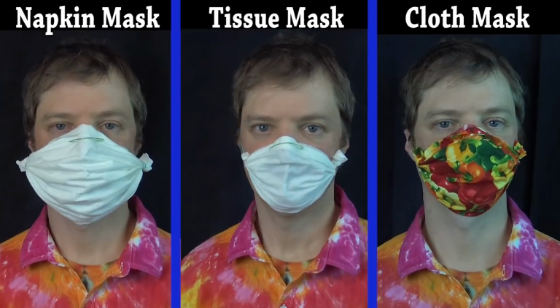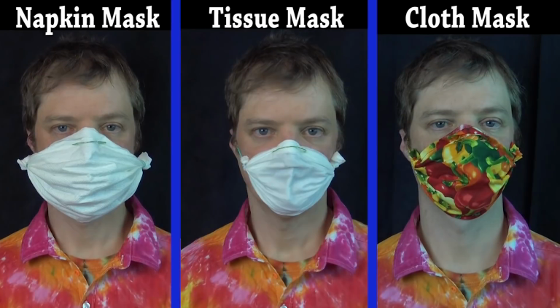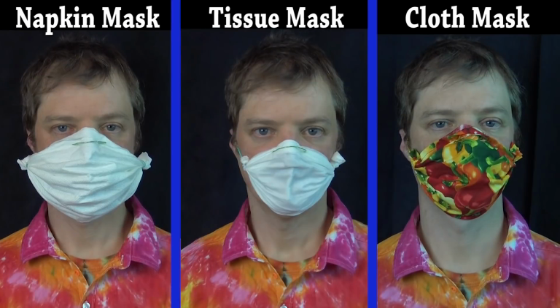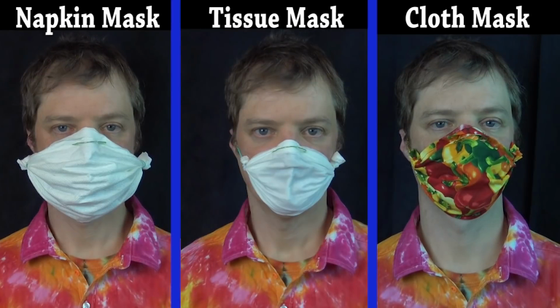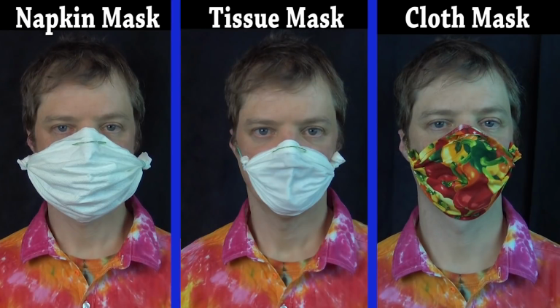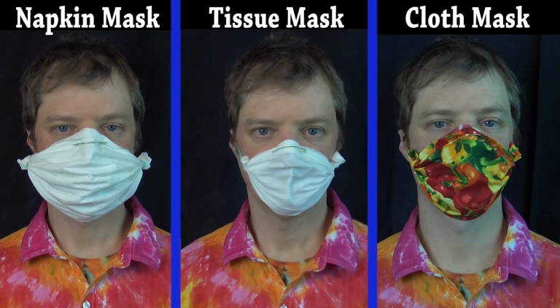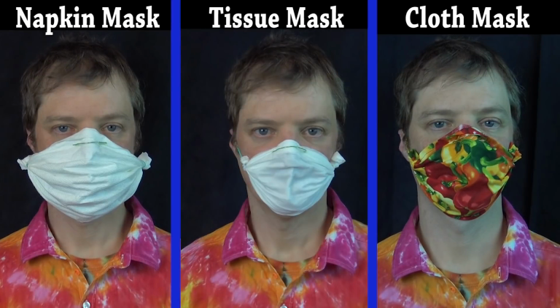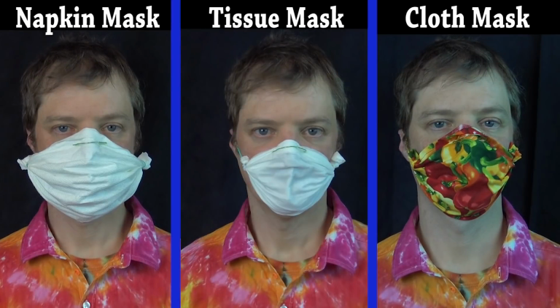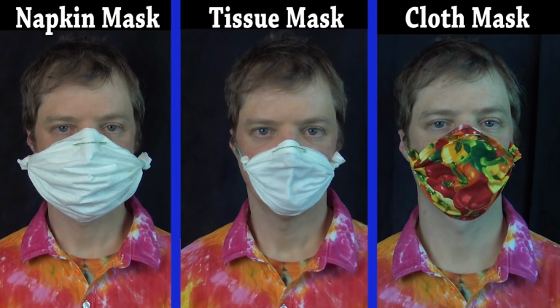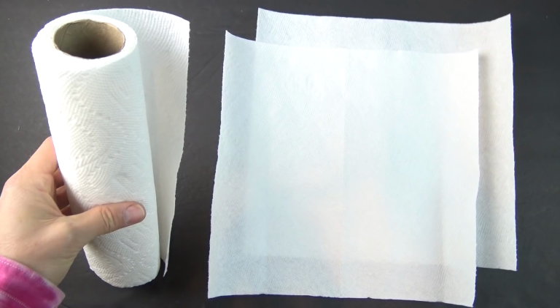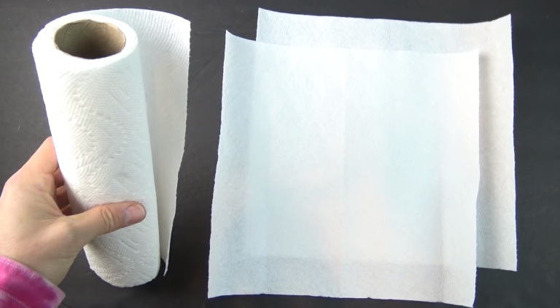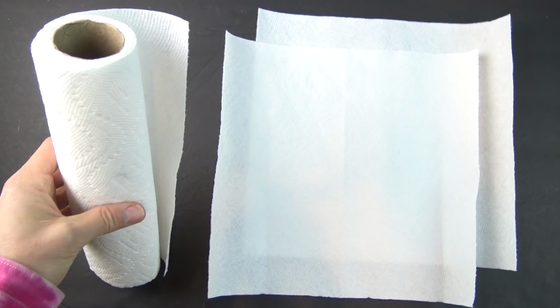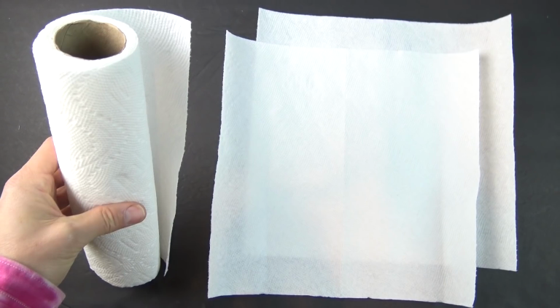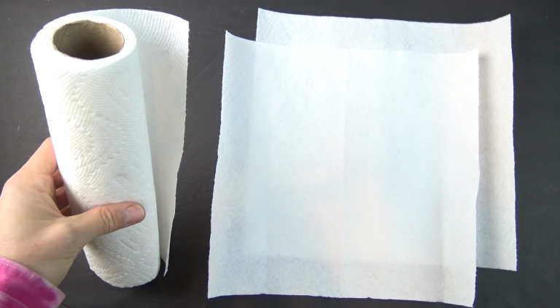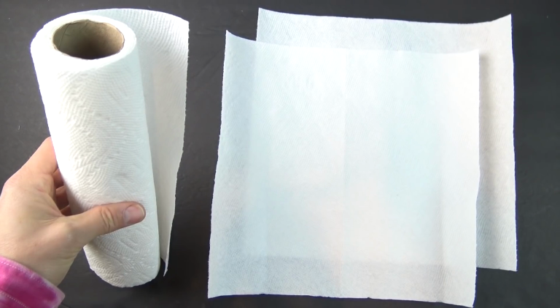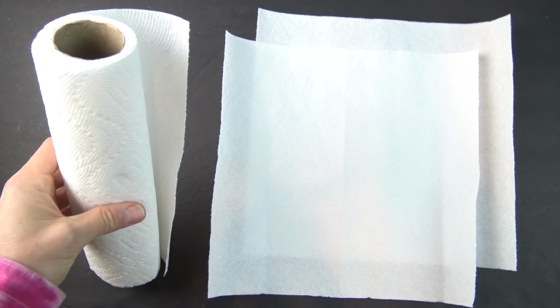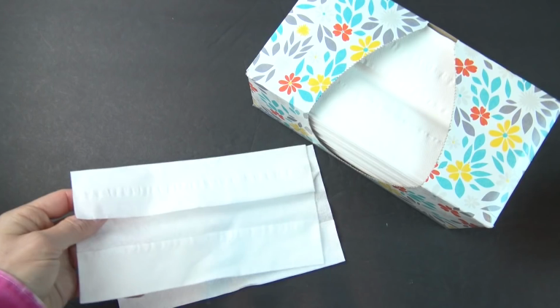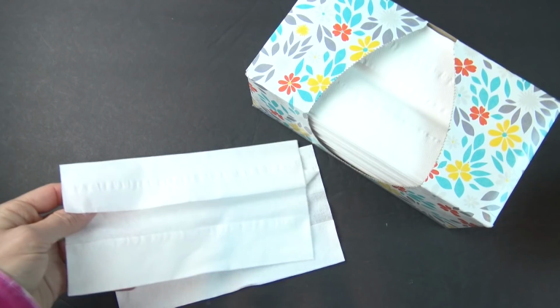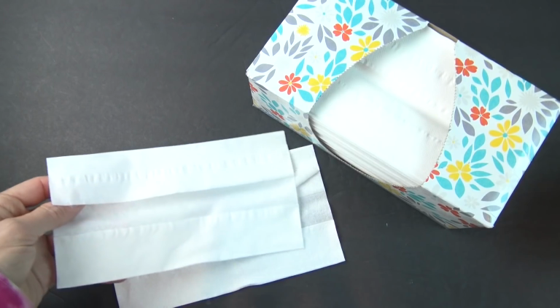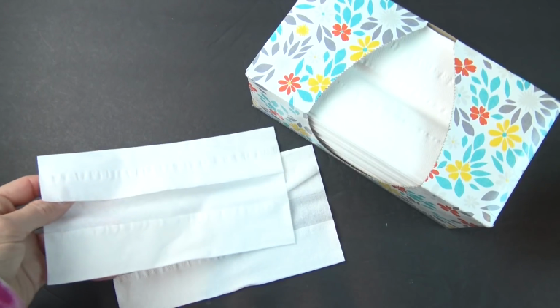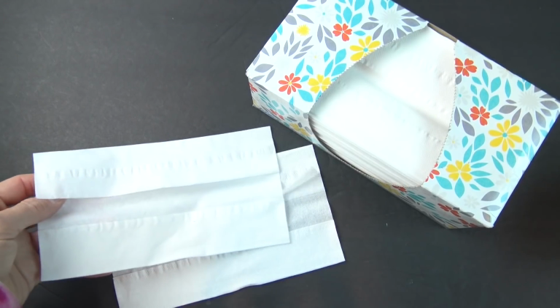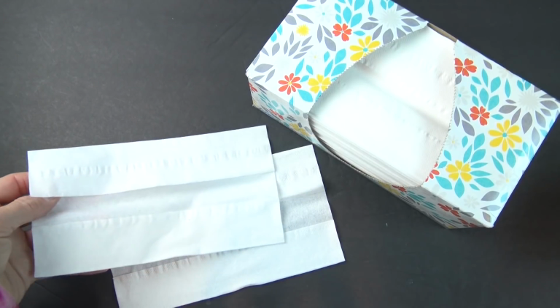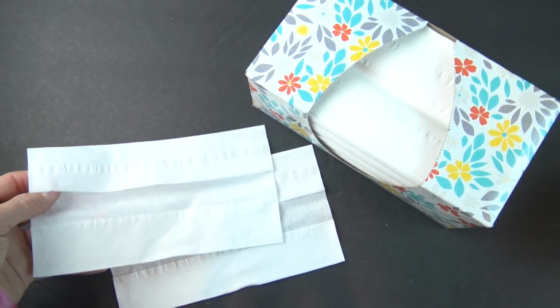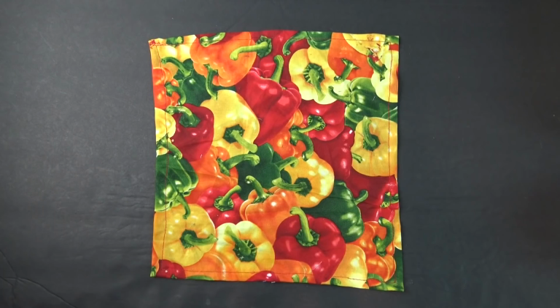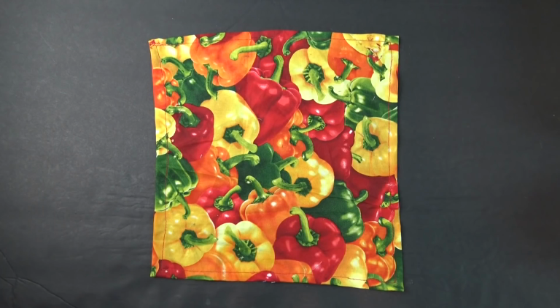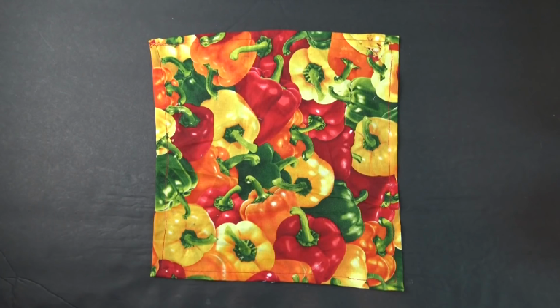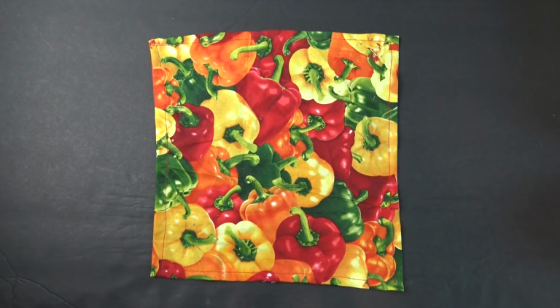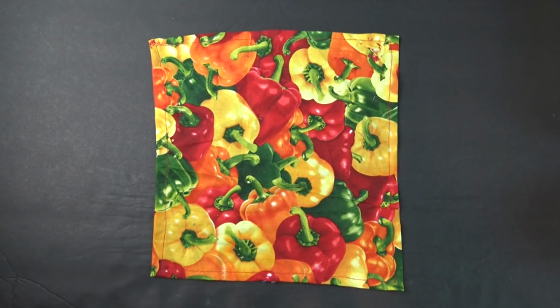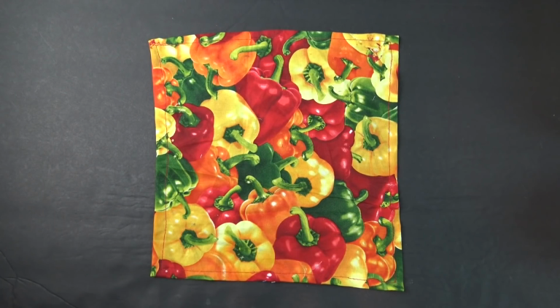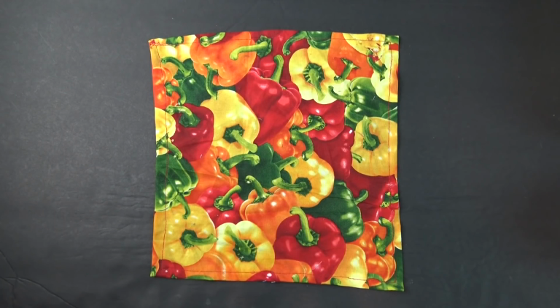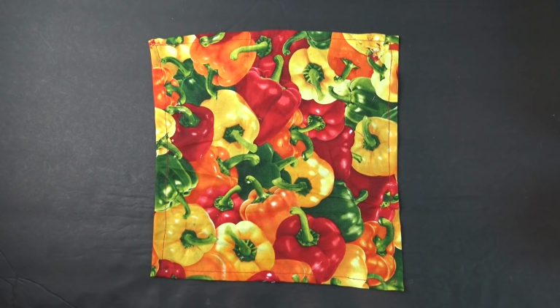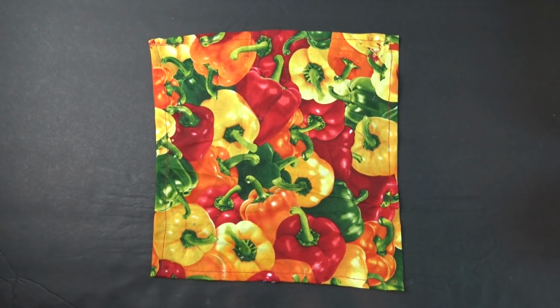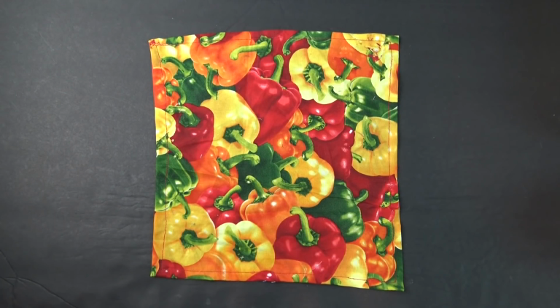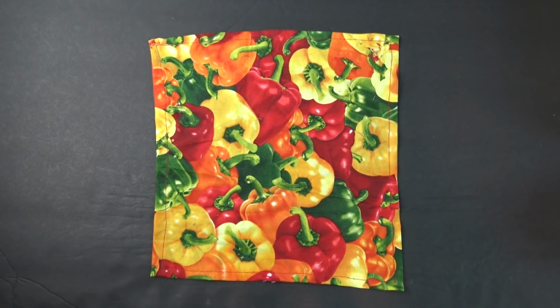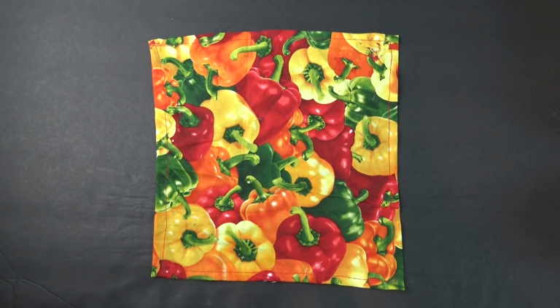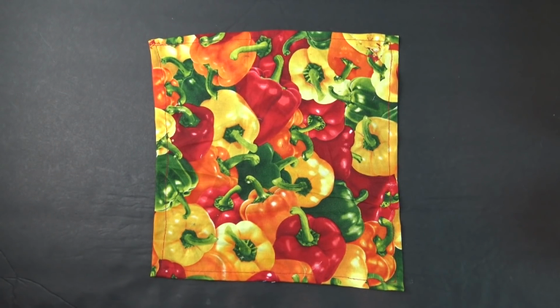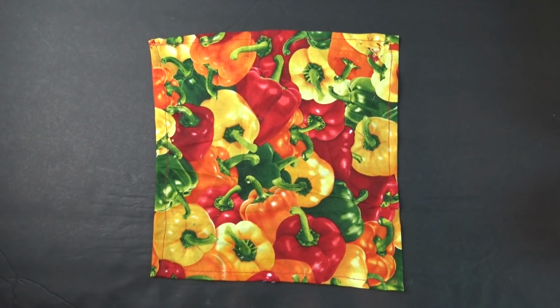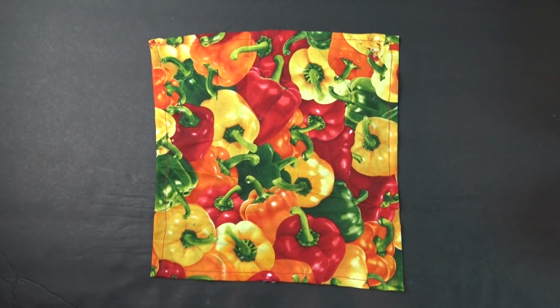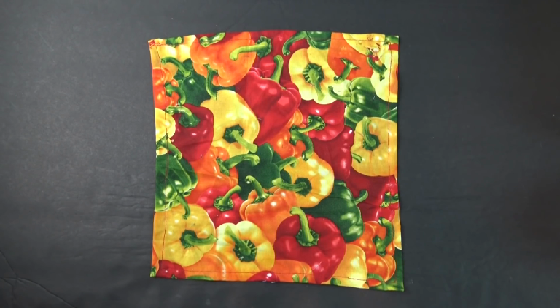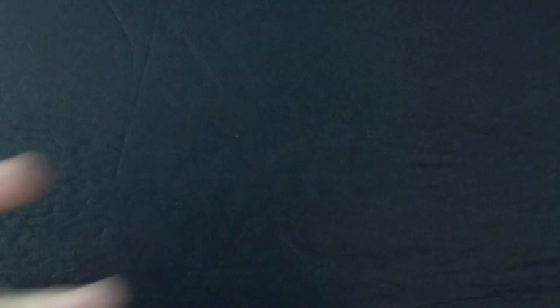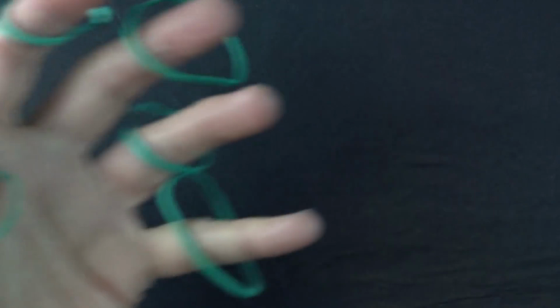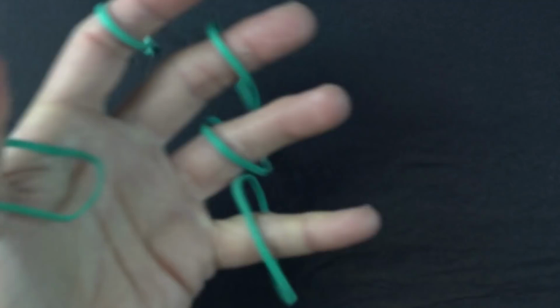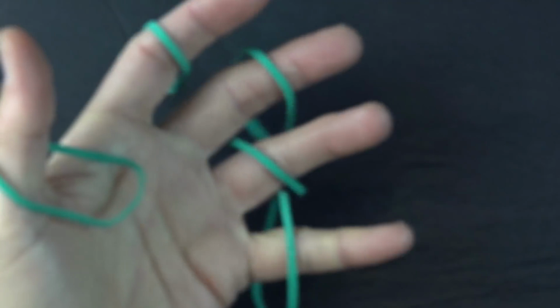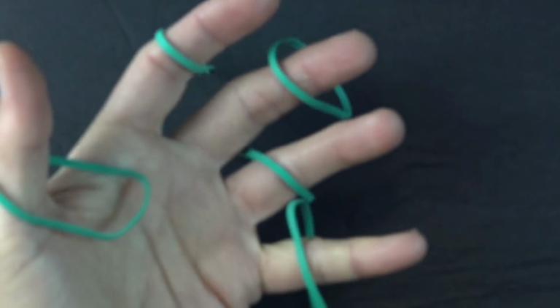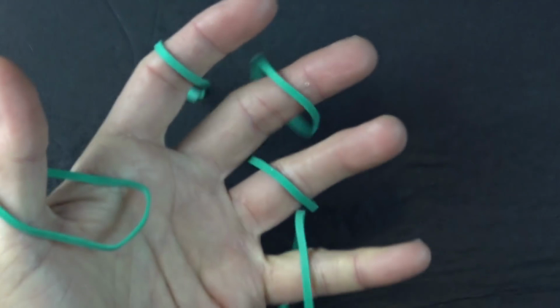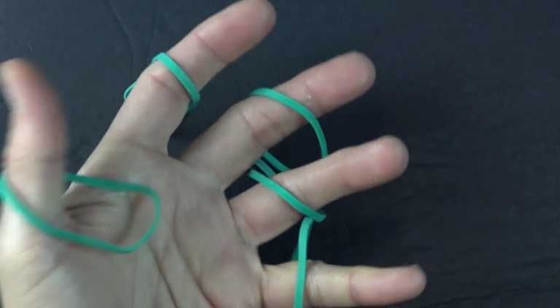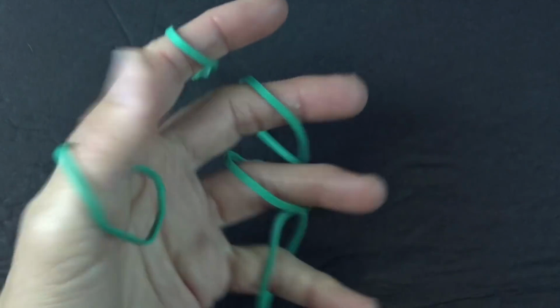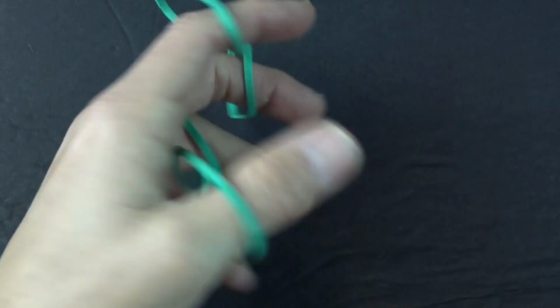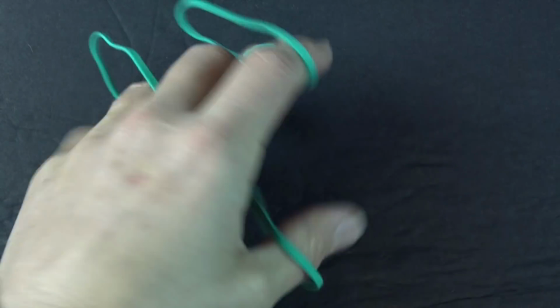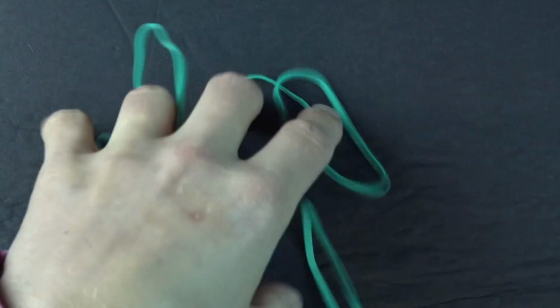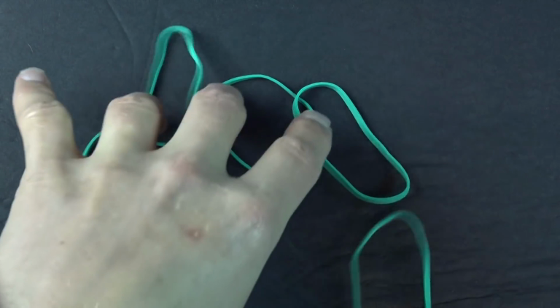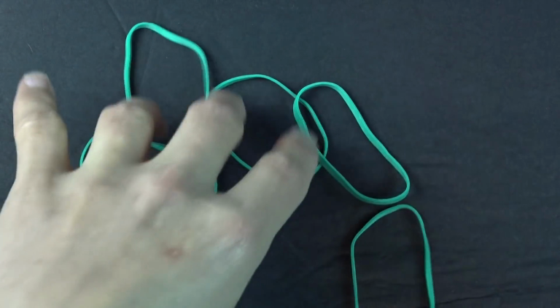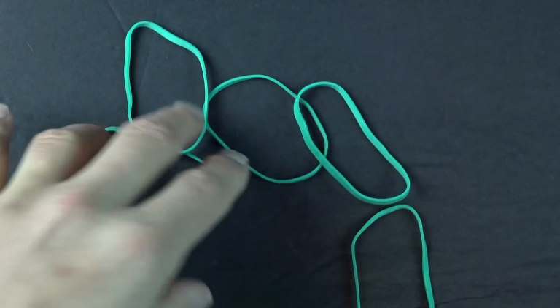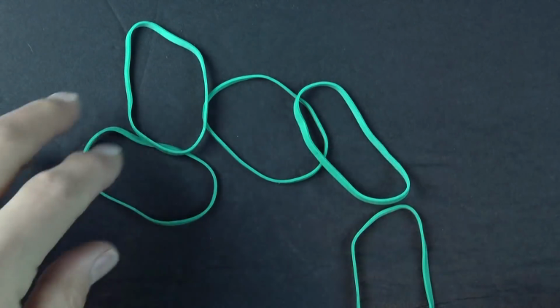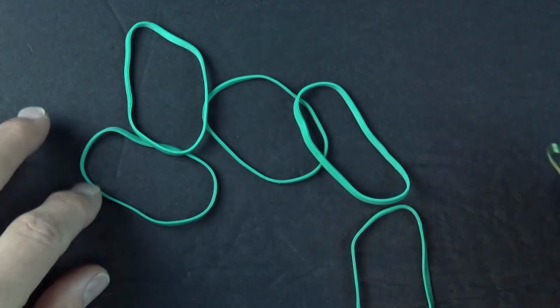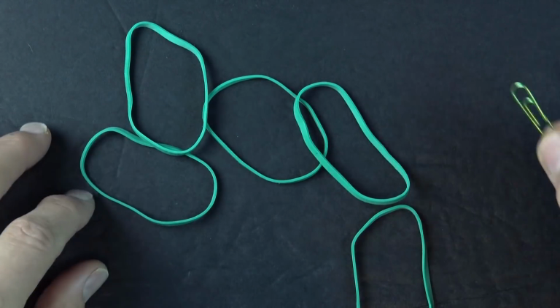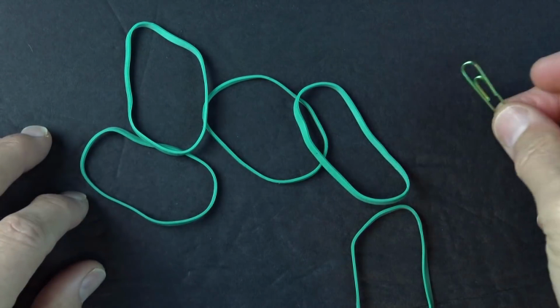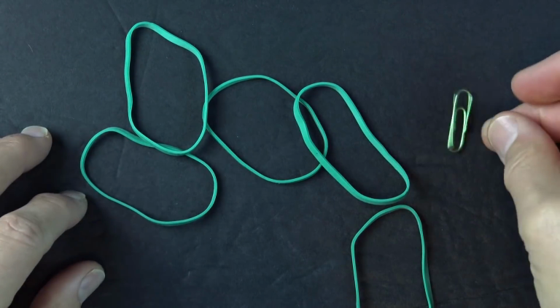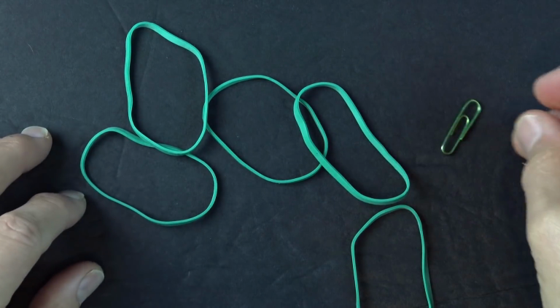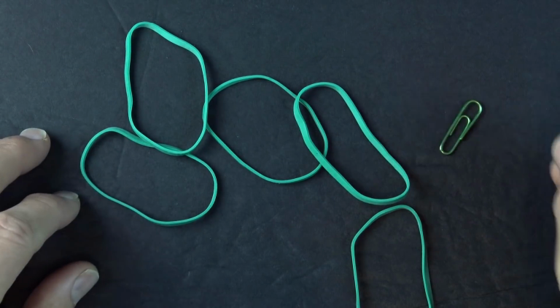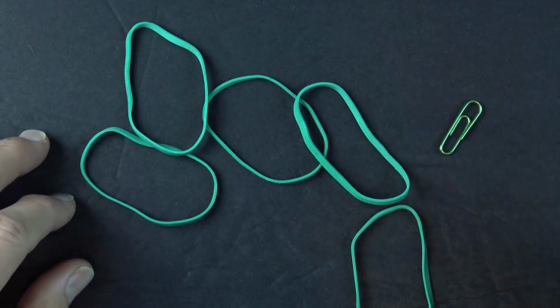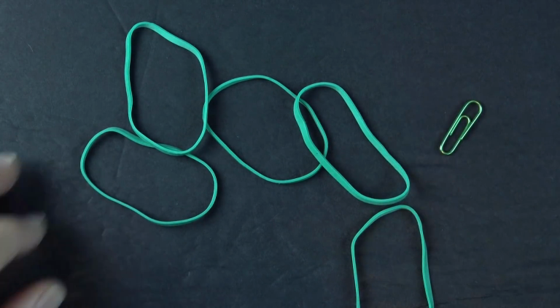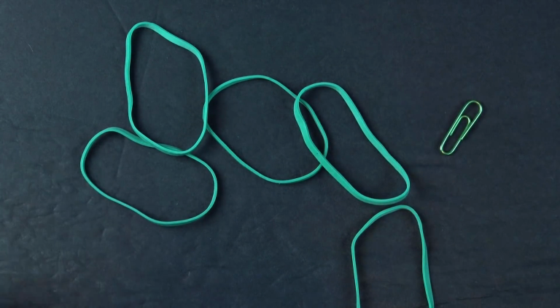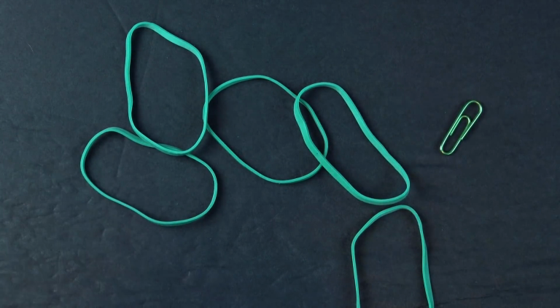For this one, you'll need some napkins, tissues, pieces of cloth, or other foldable filters cut square, and some rubber bands, and optionally a paperclip.